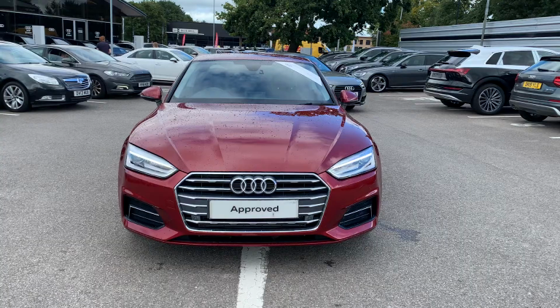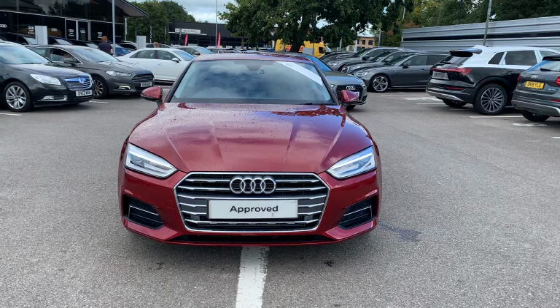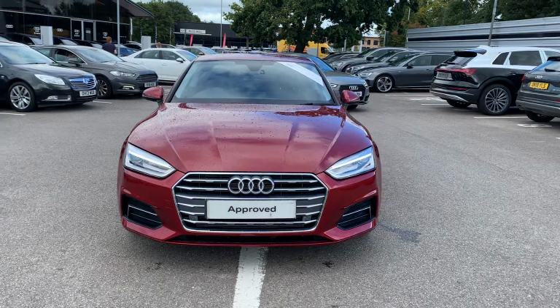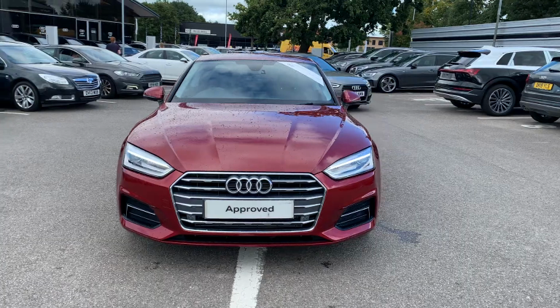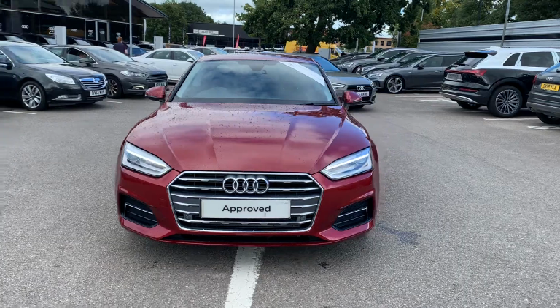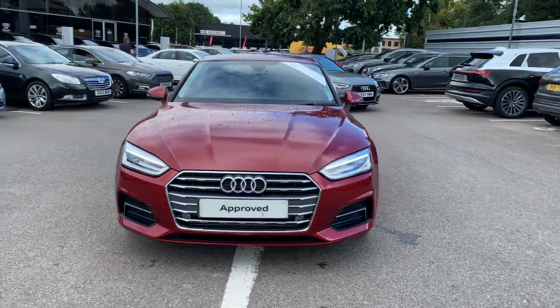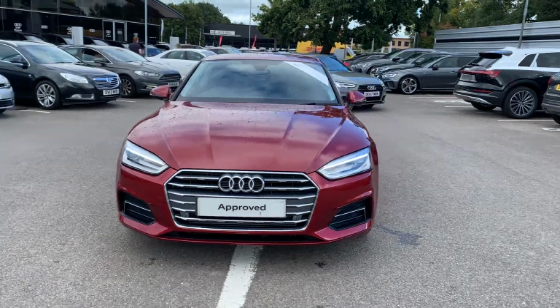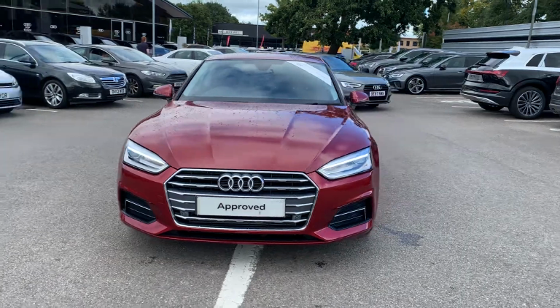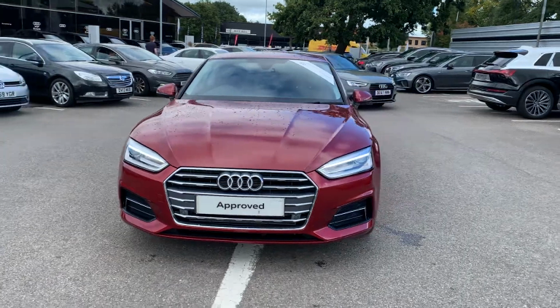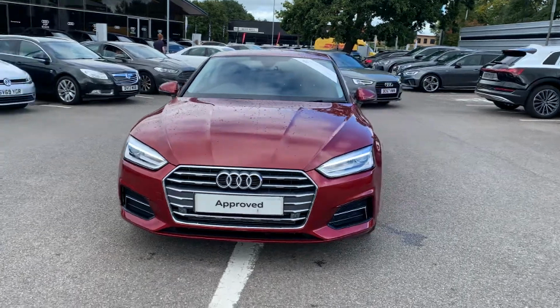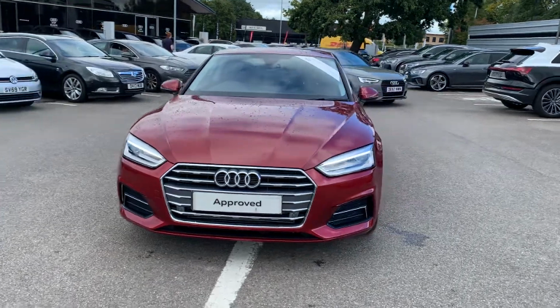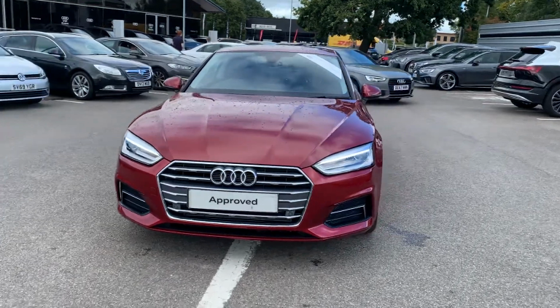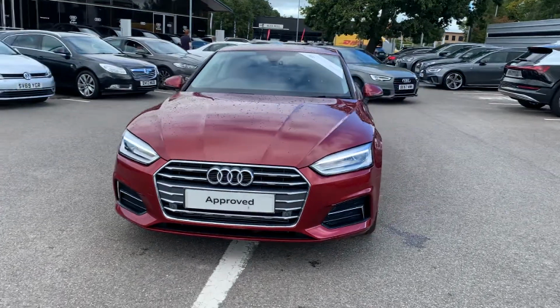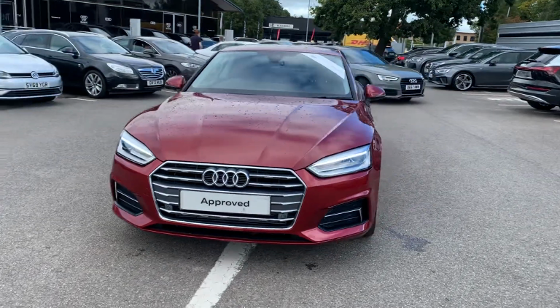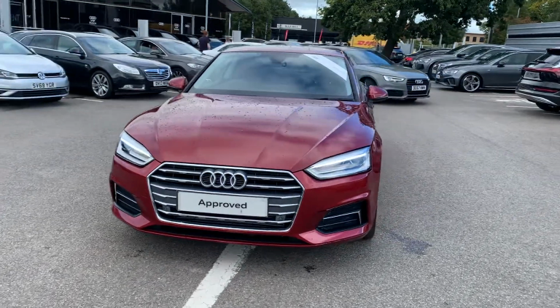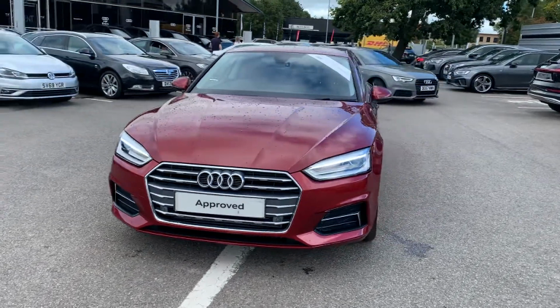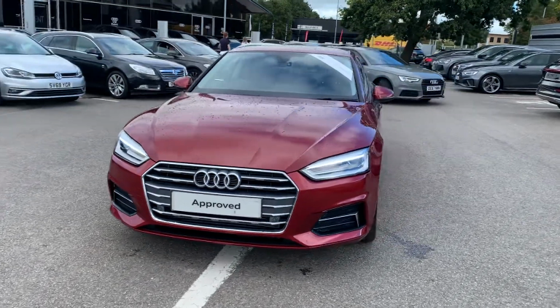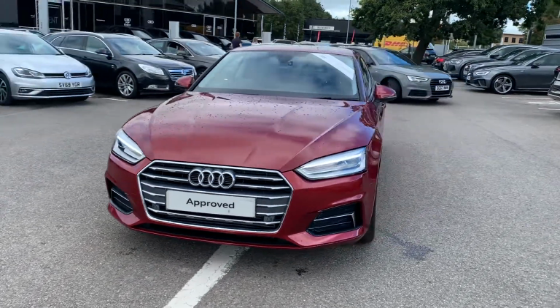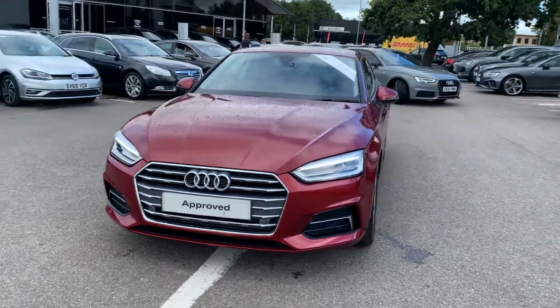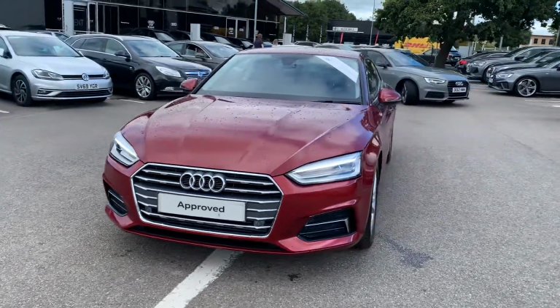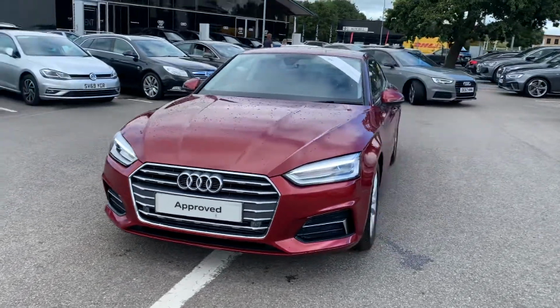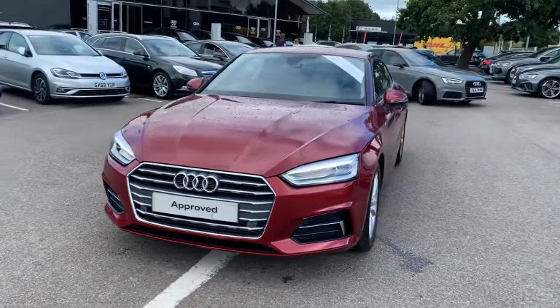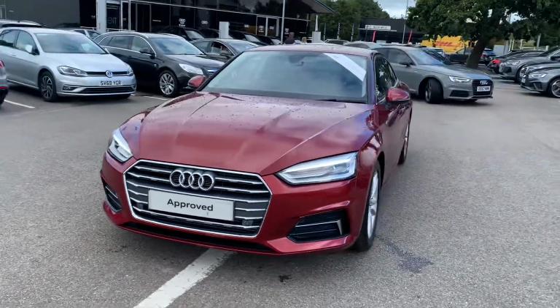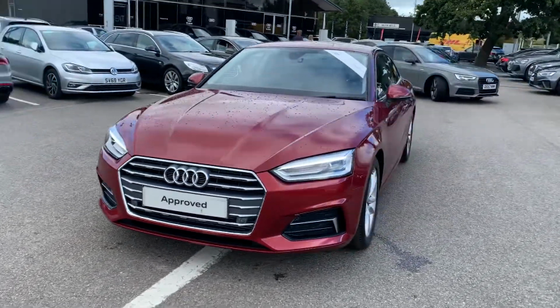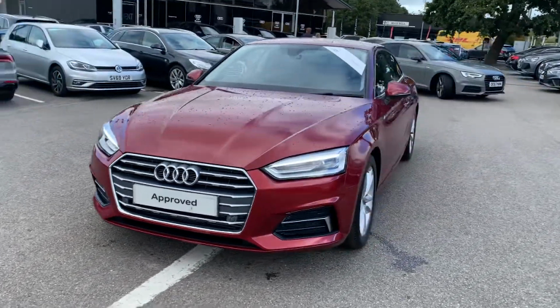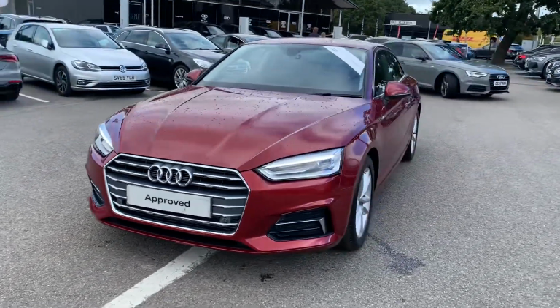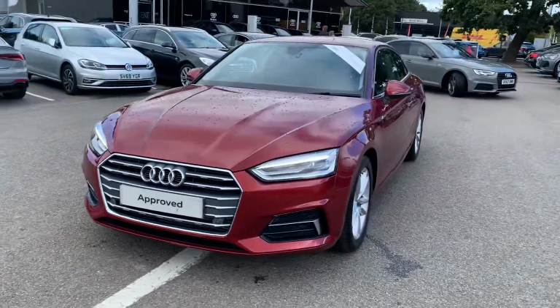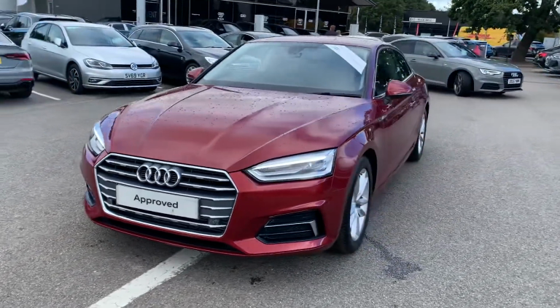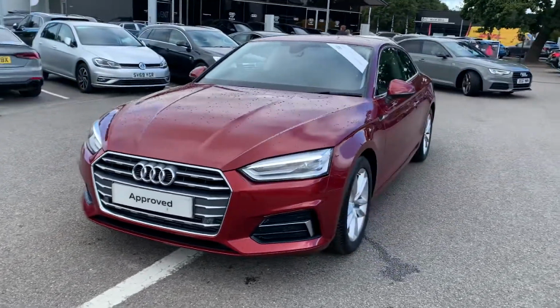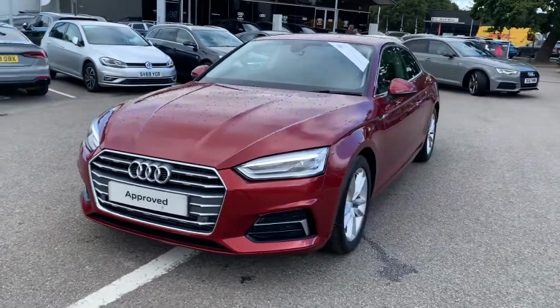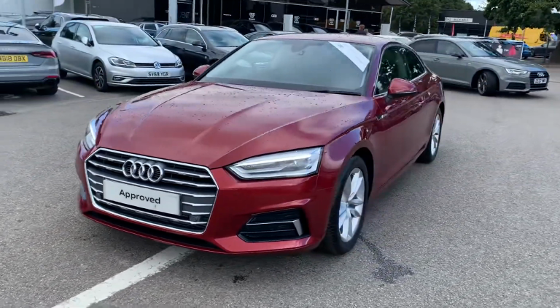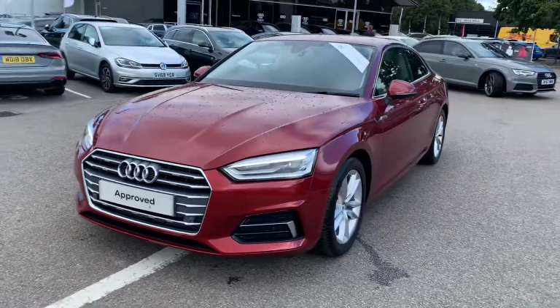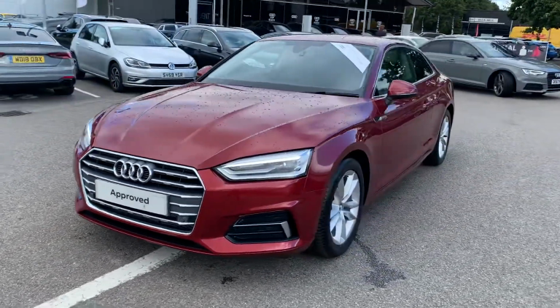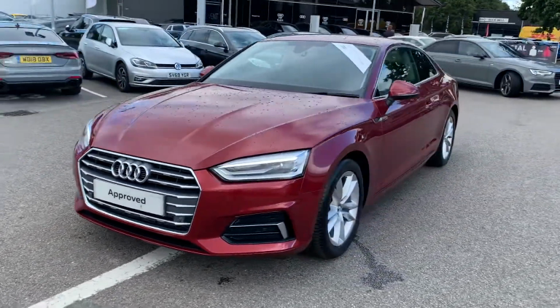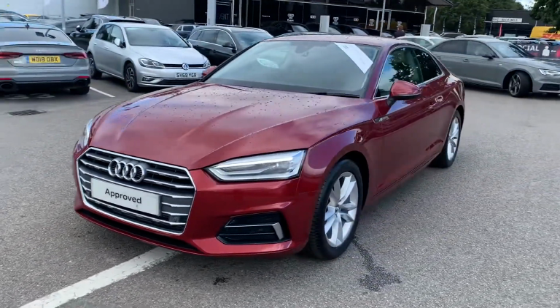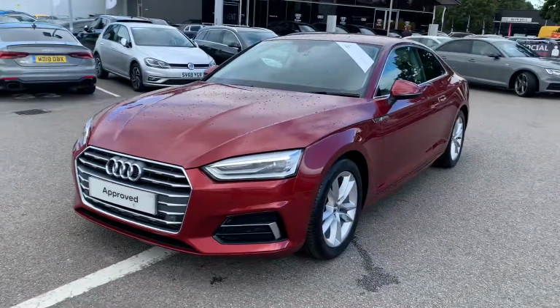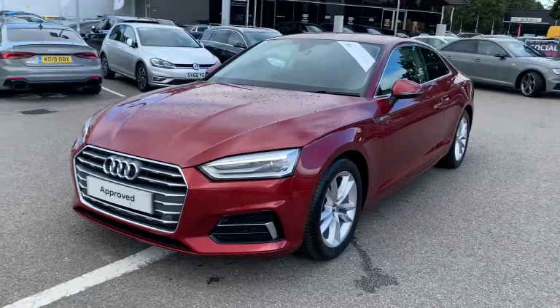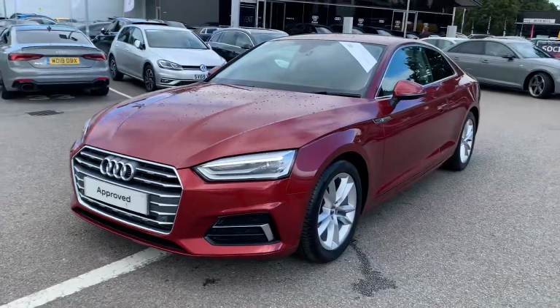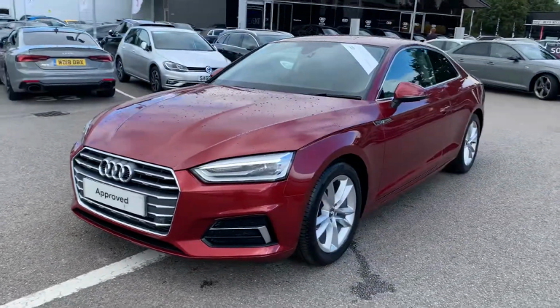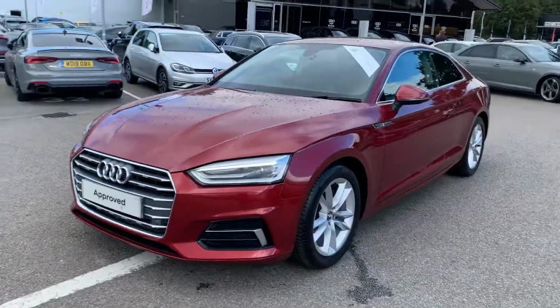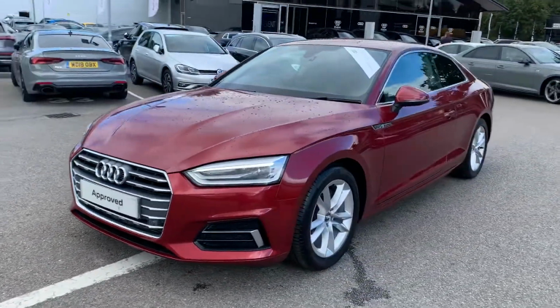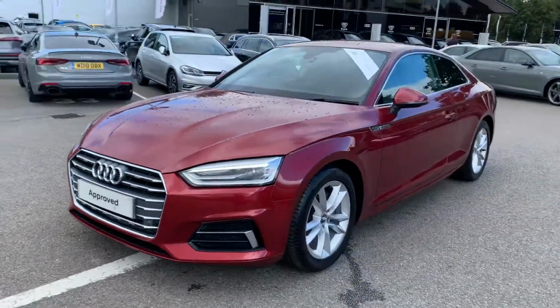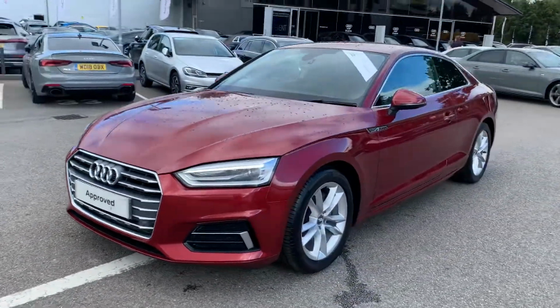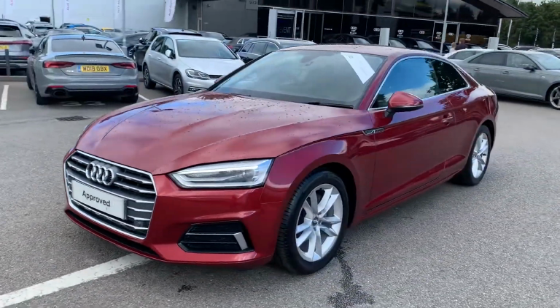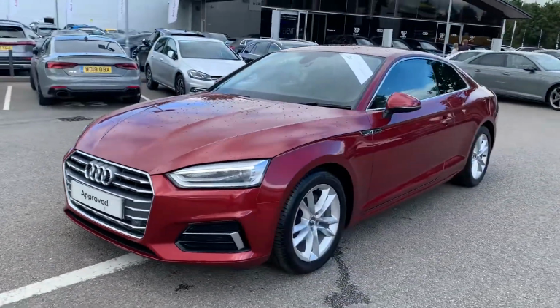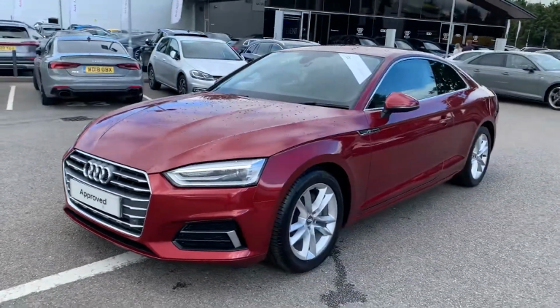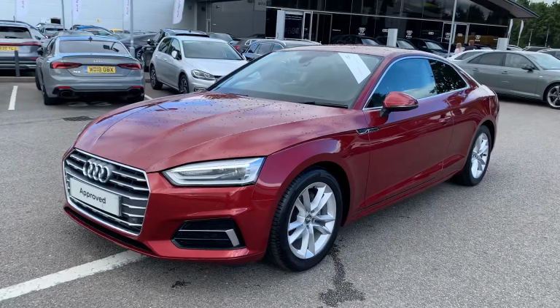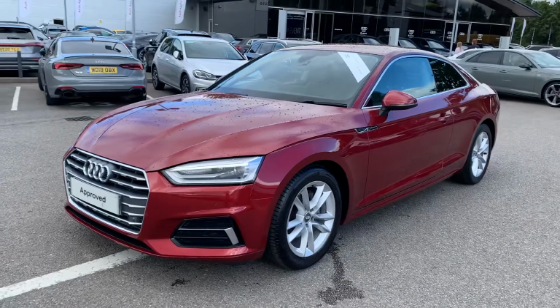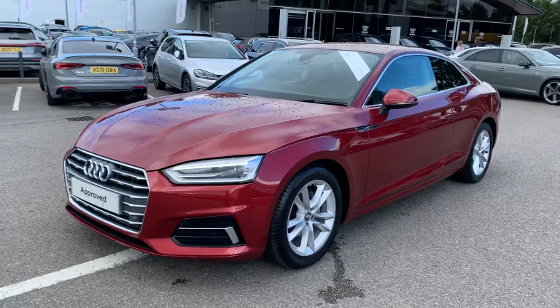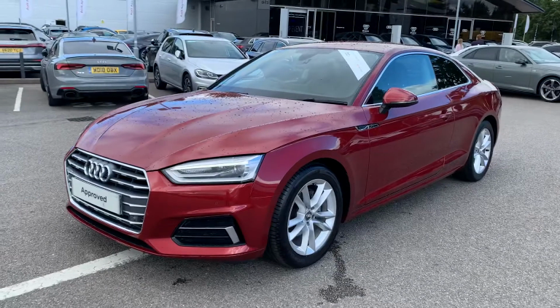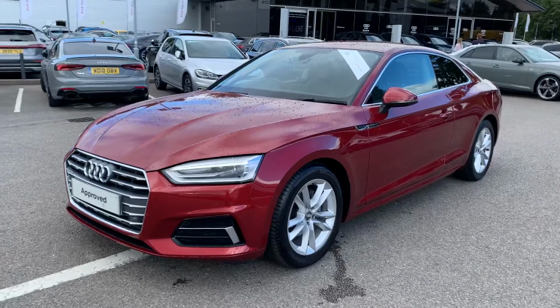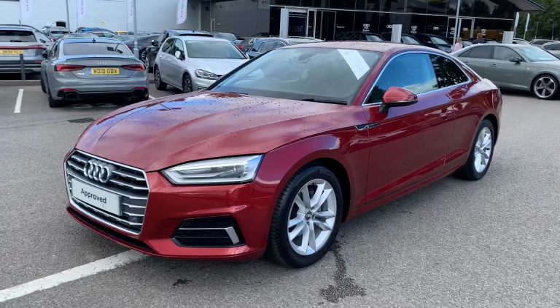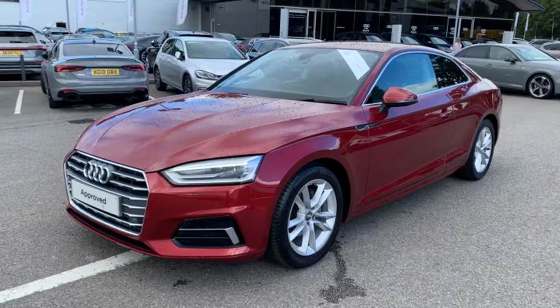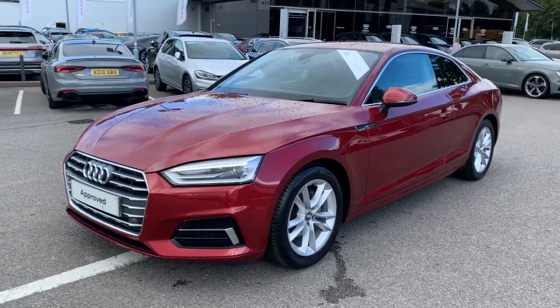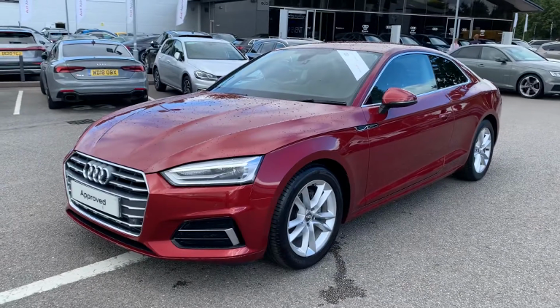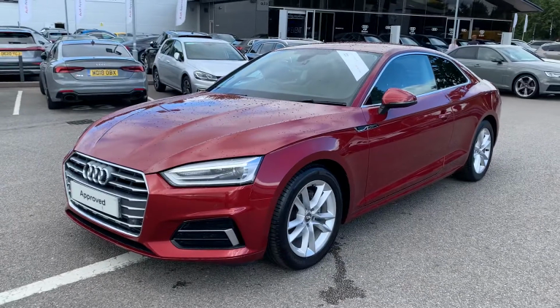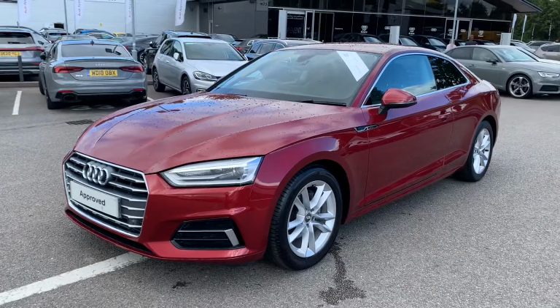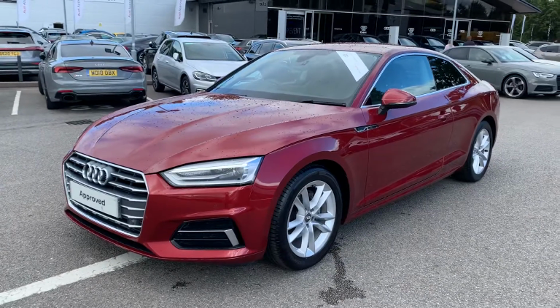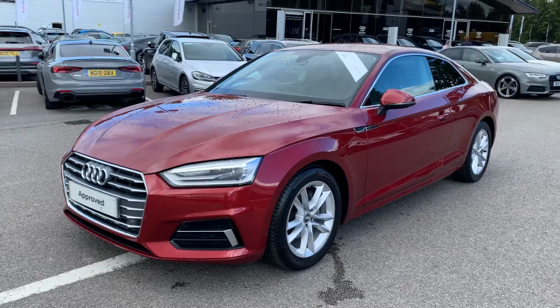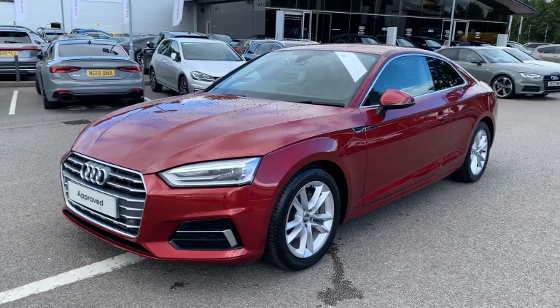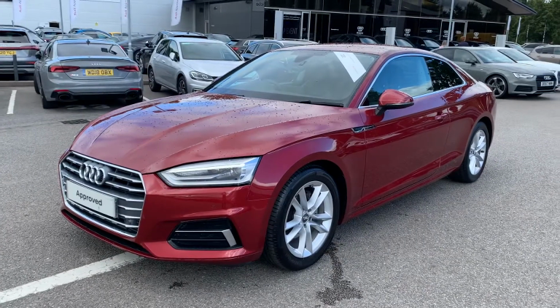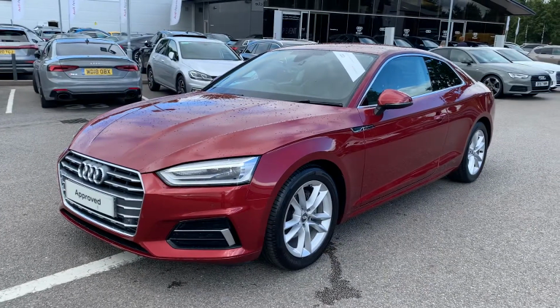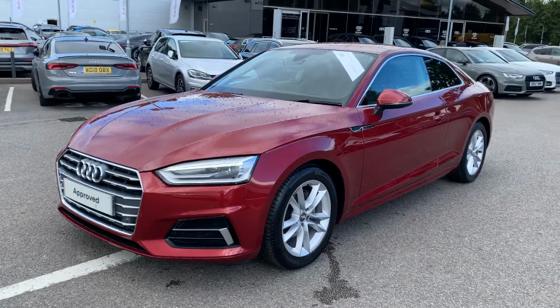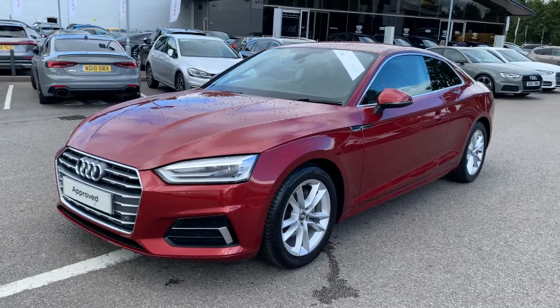Hello and welcome to Crew Audi. Today I'm going to show you around this Audi A5 Coupe that's just come into our approved used stock.